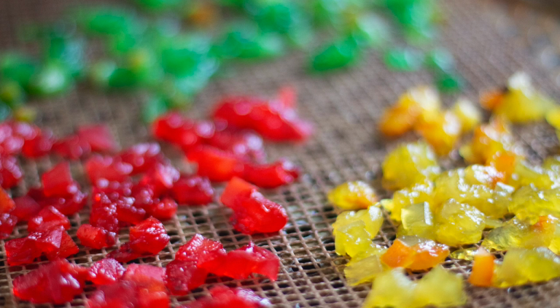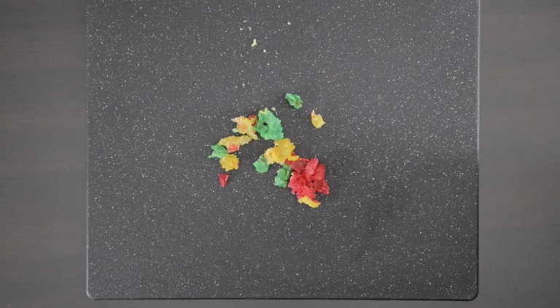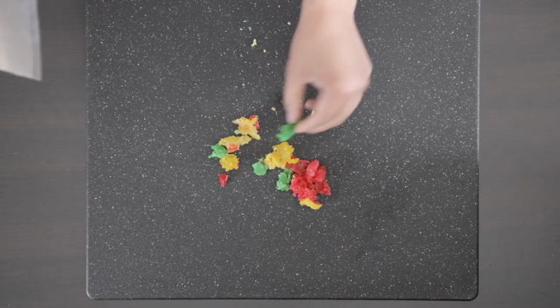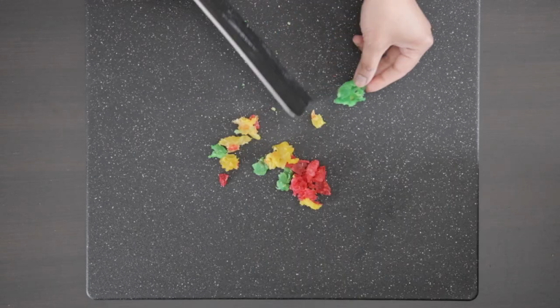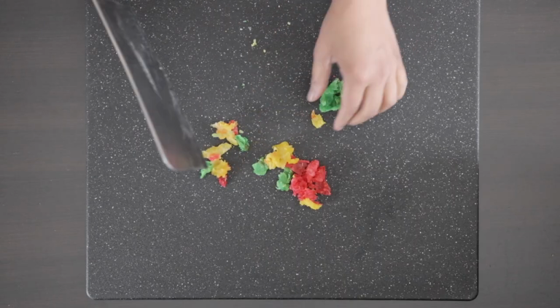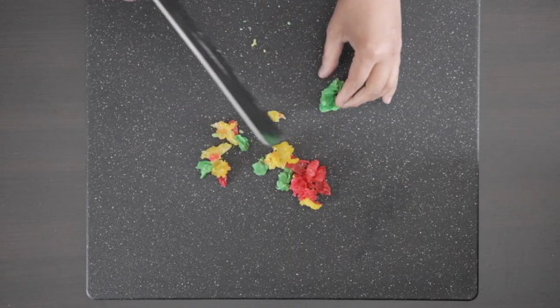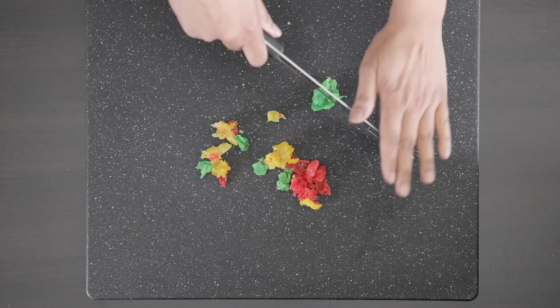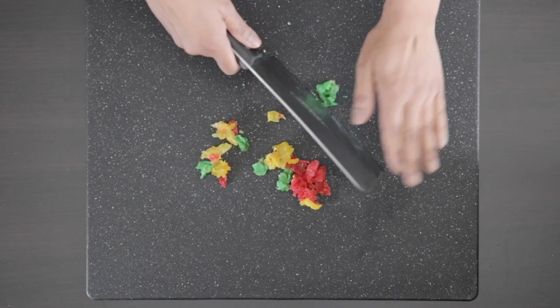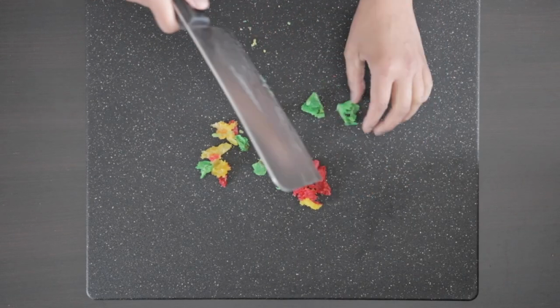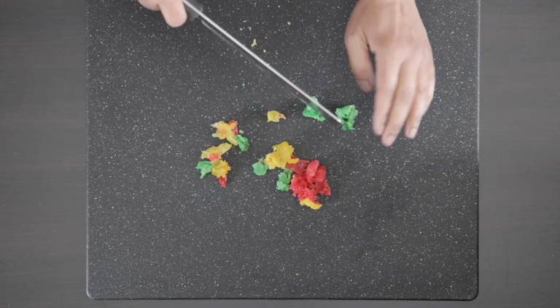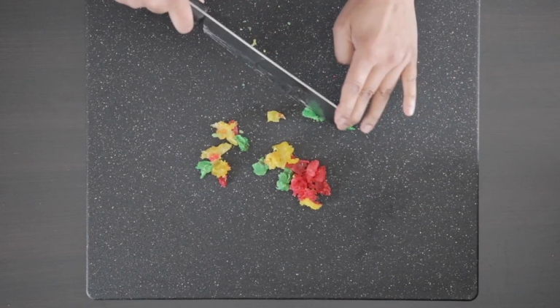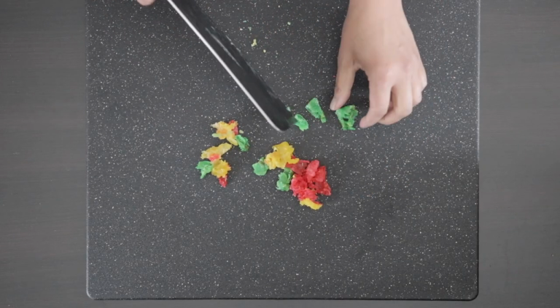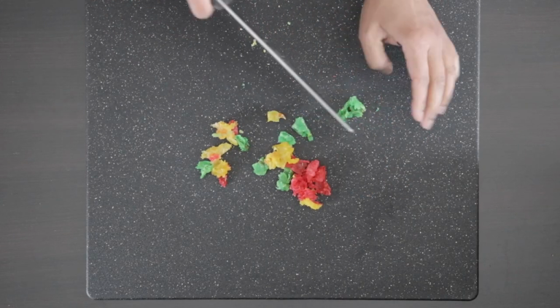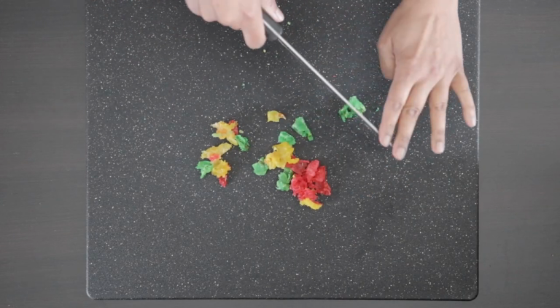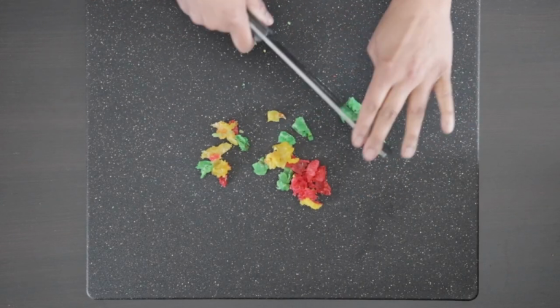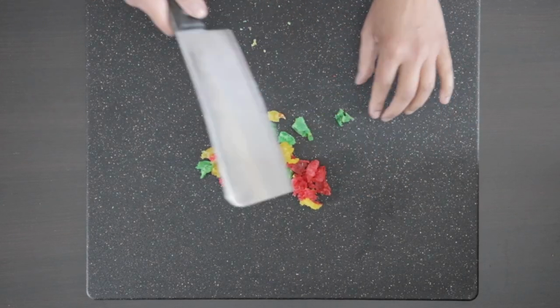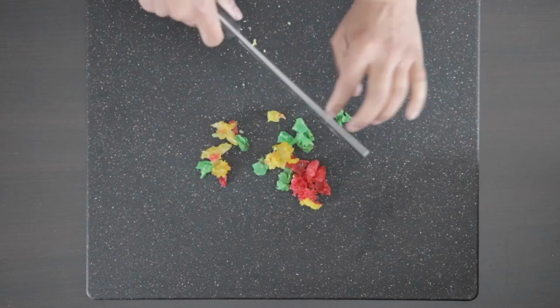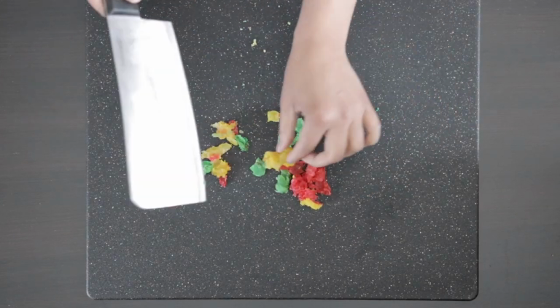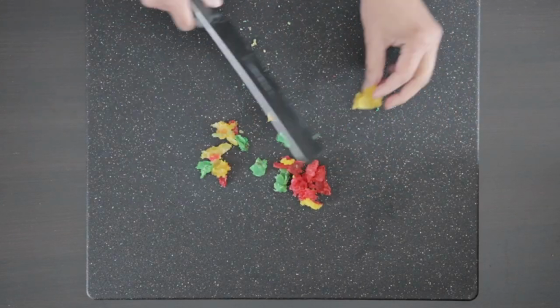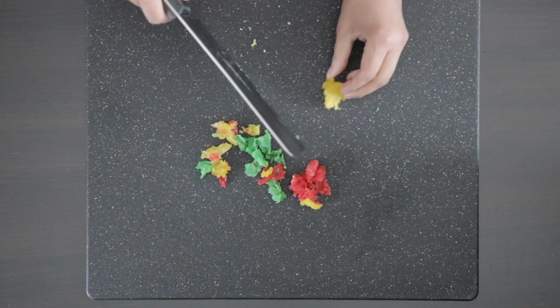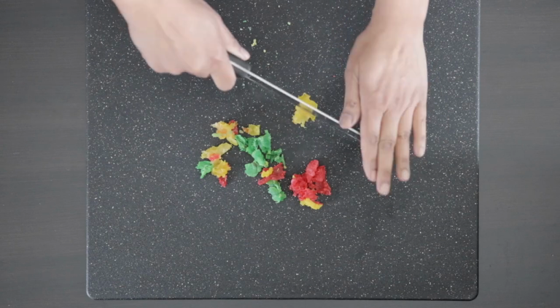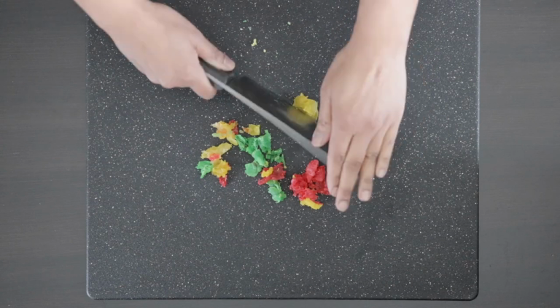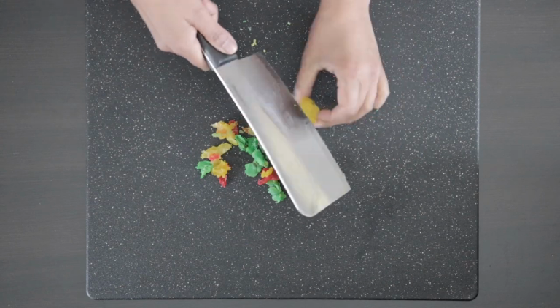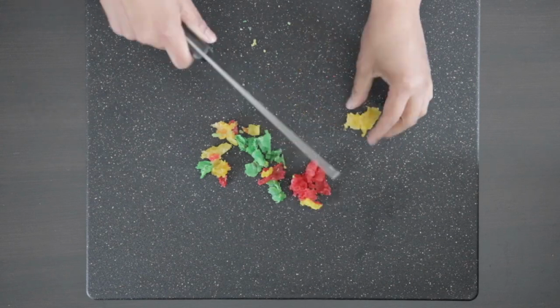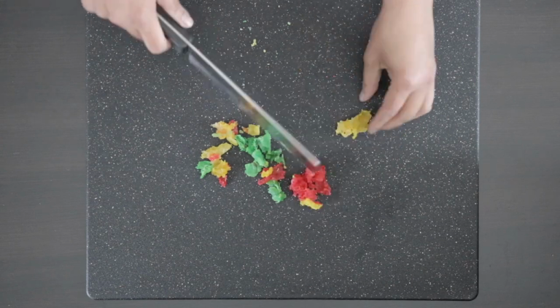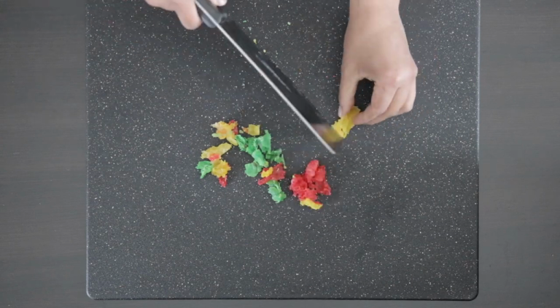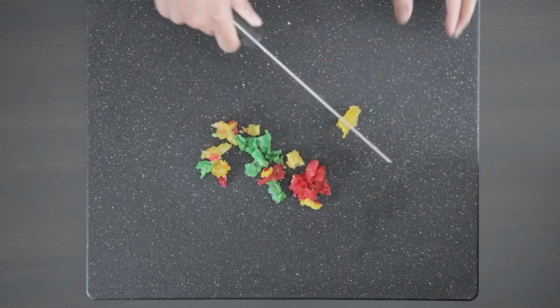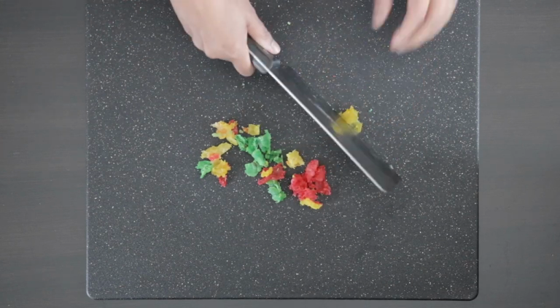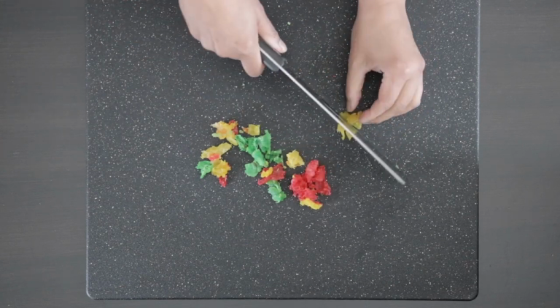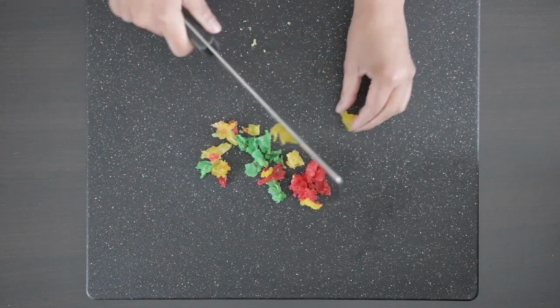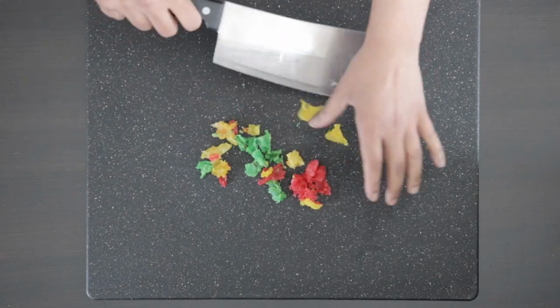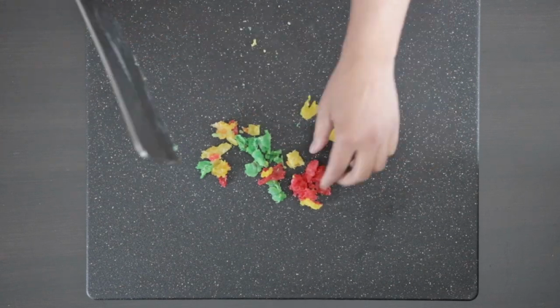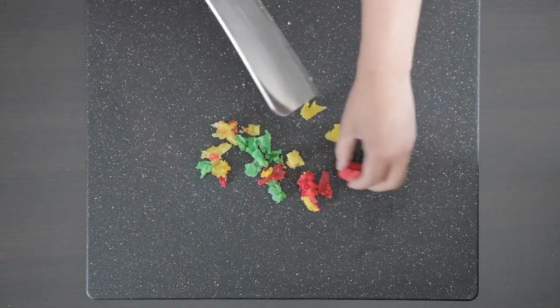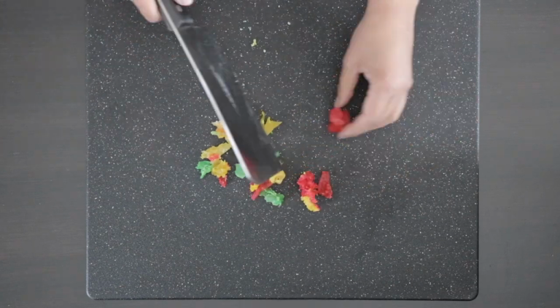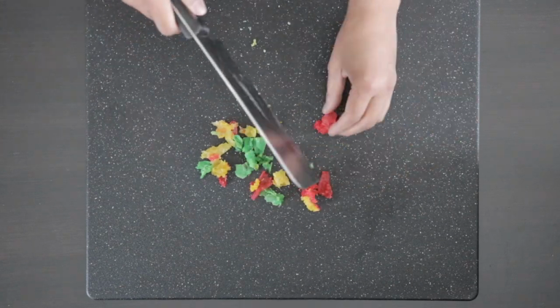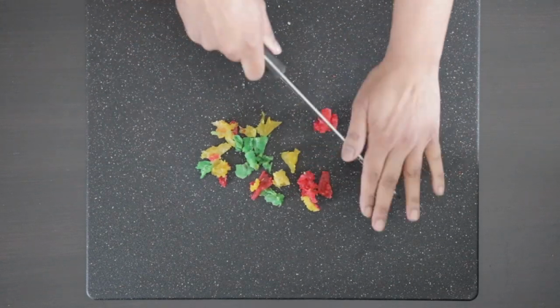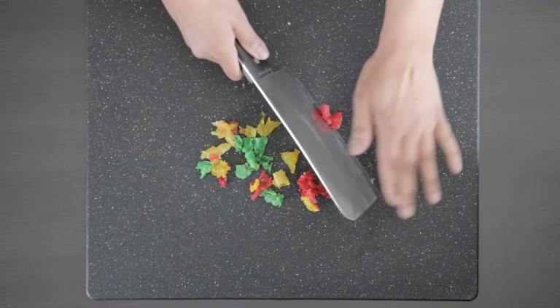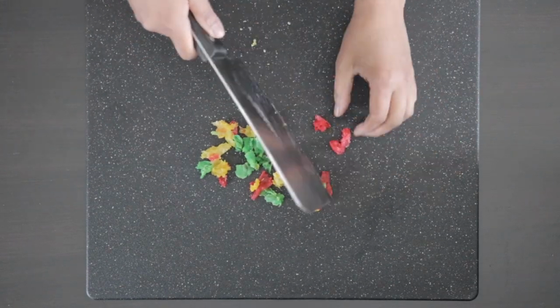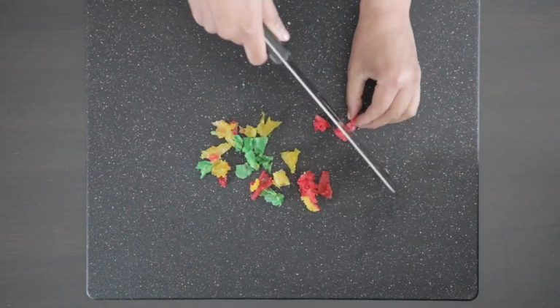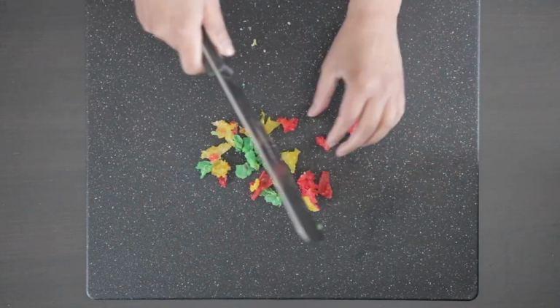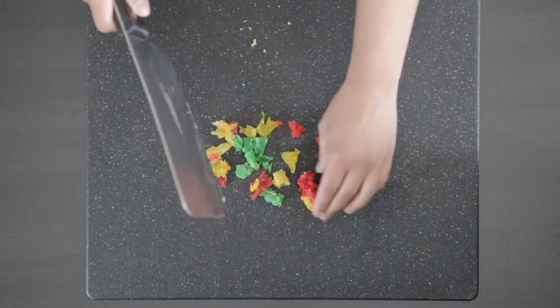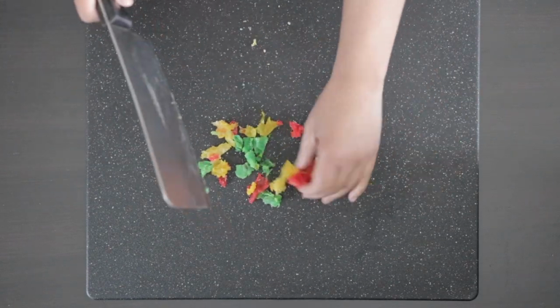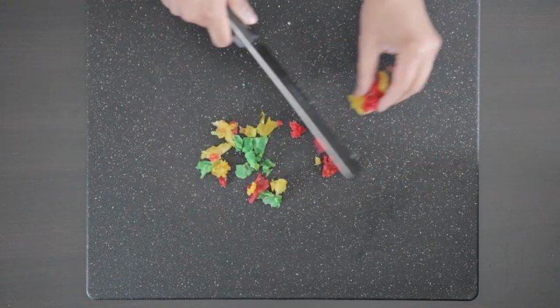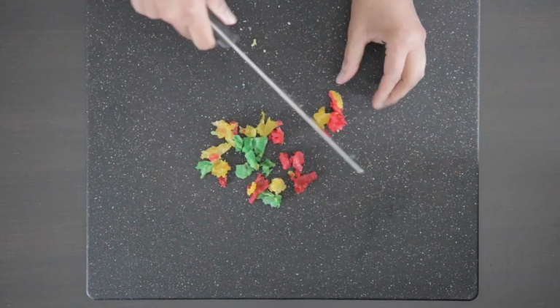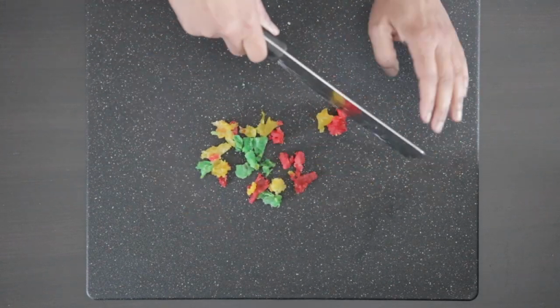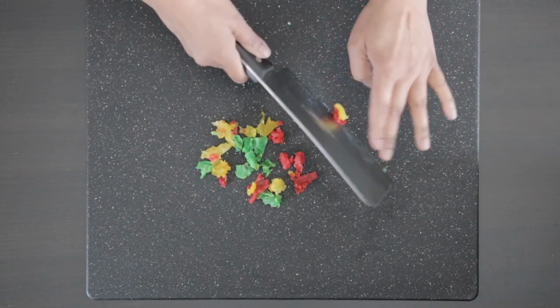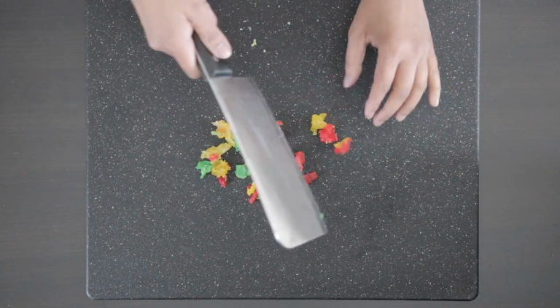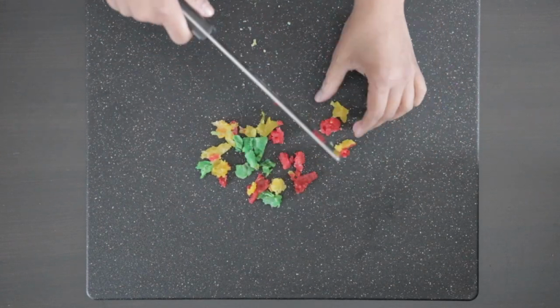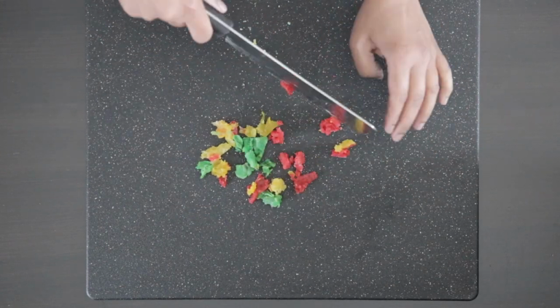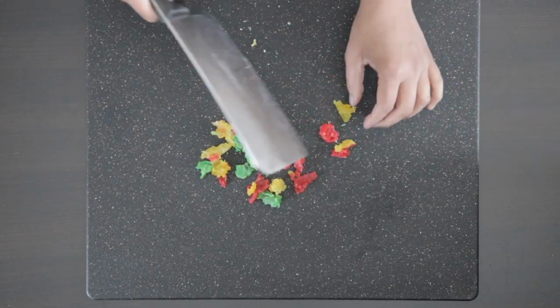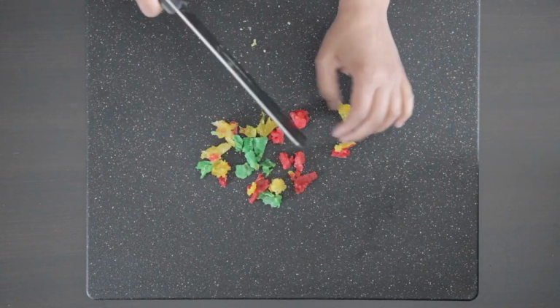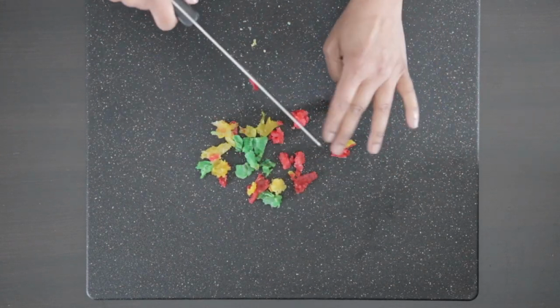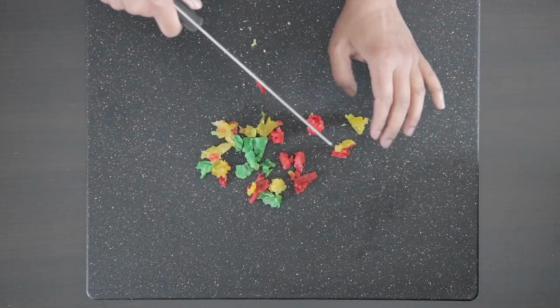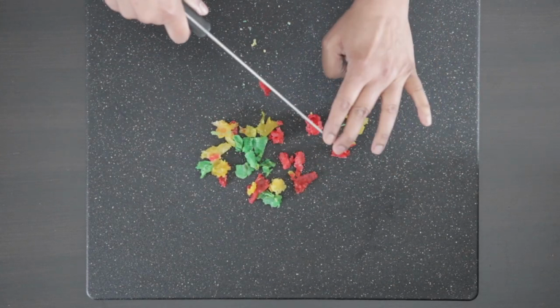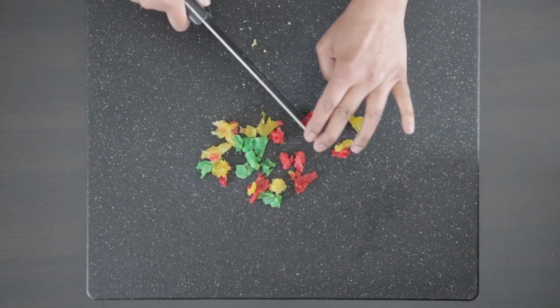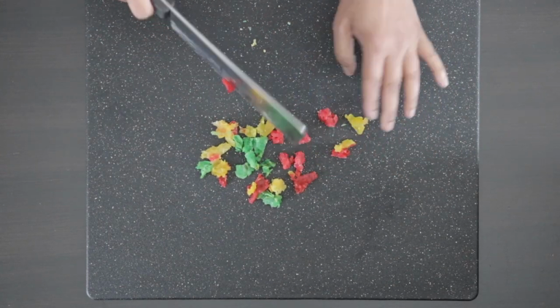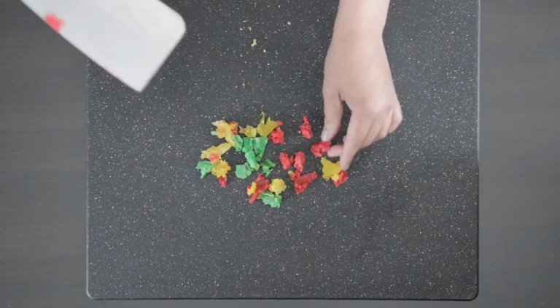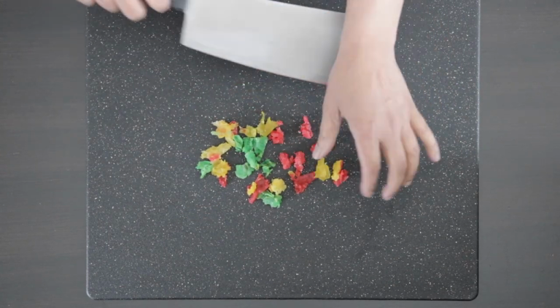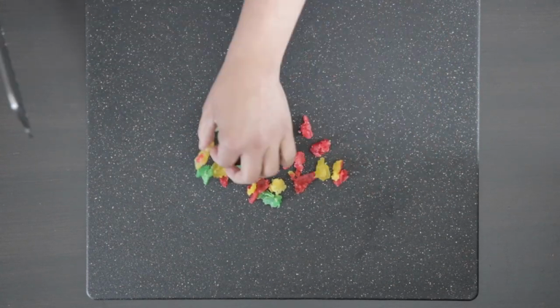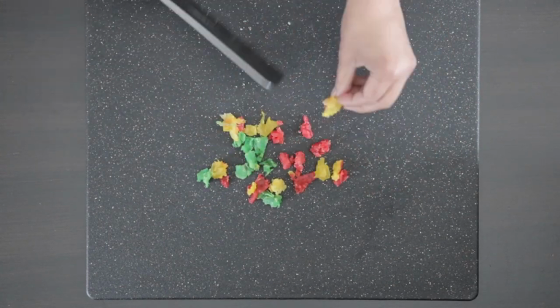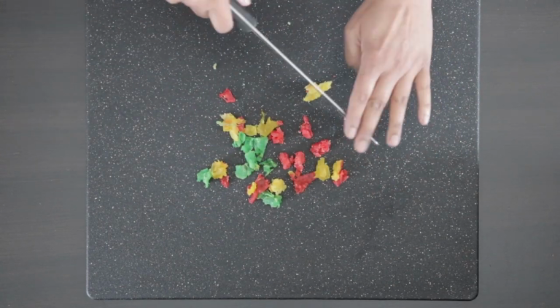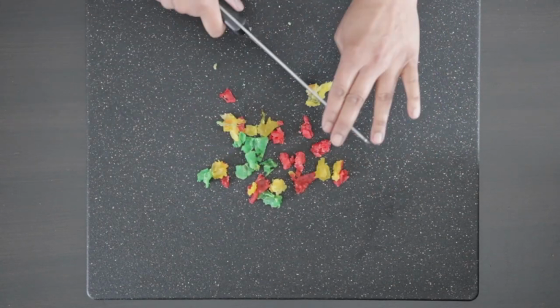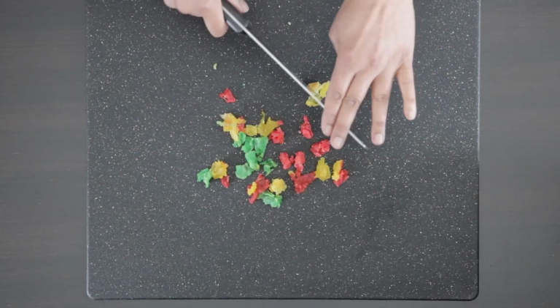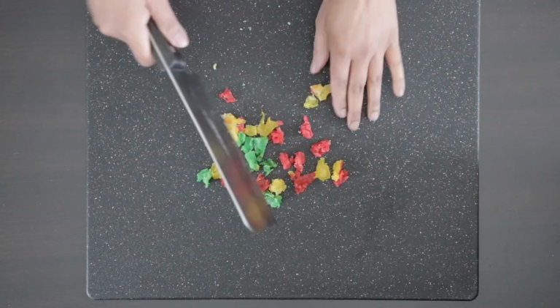If they're a little bit stuck together you can just cut them apart. These can then be stored for weeks in an airtight jar.